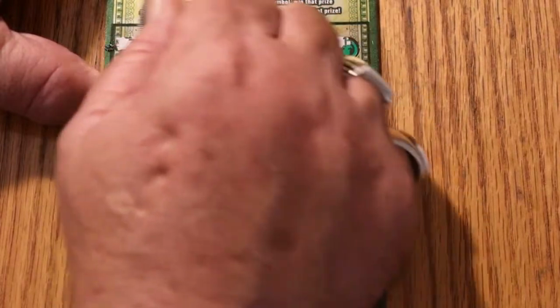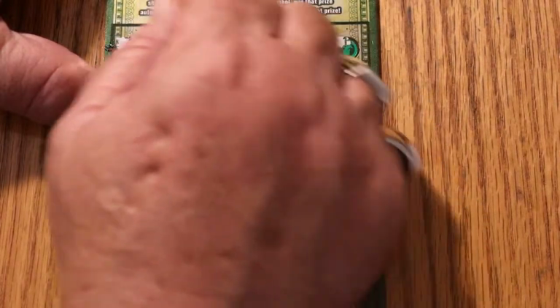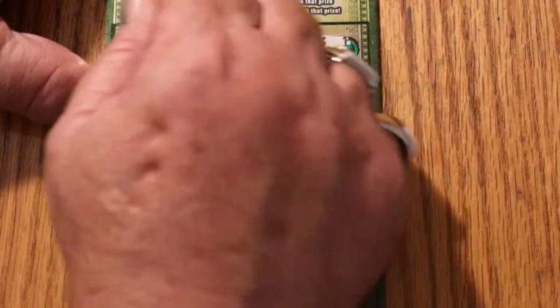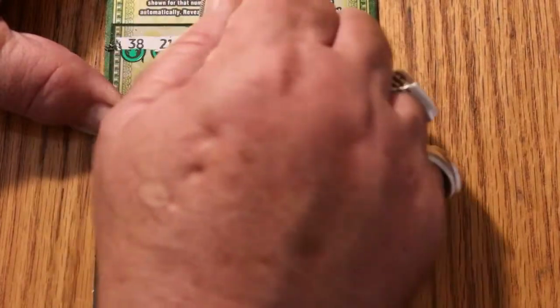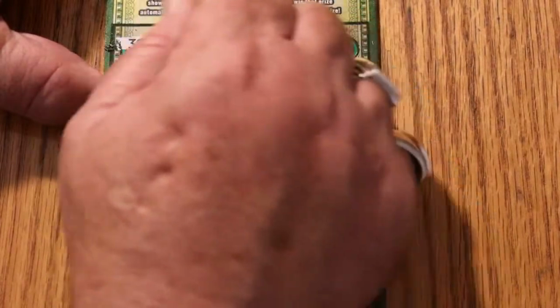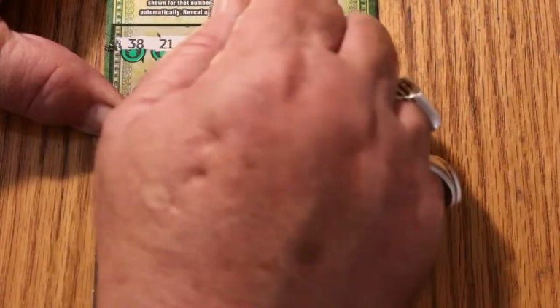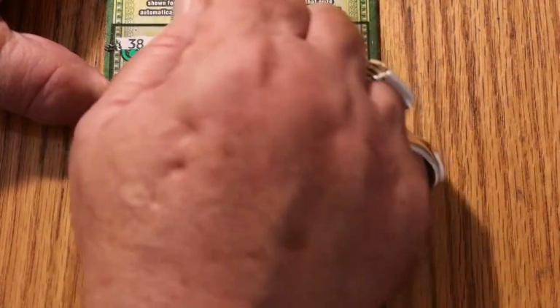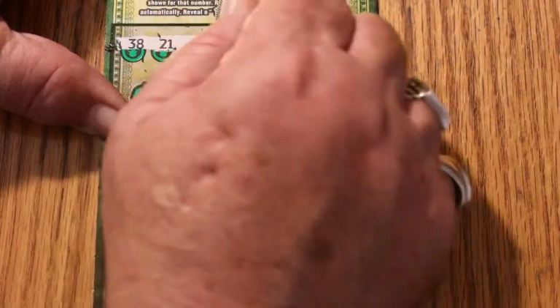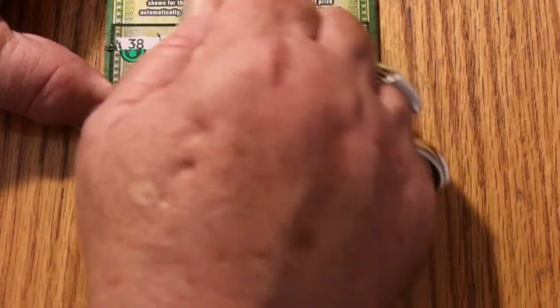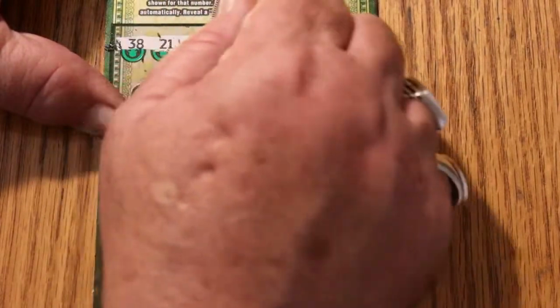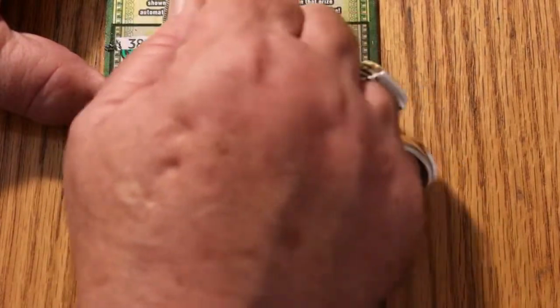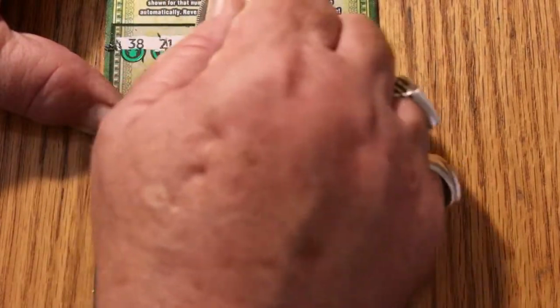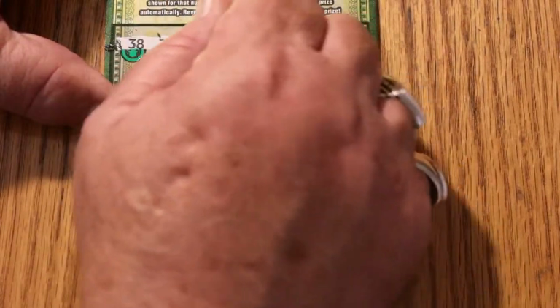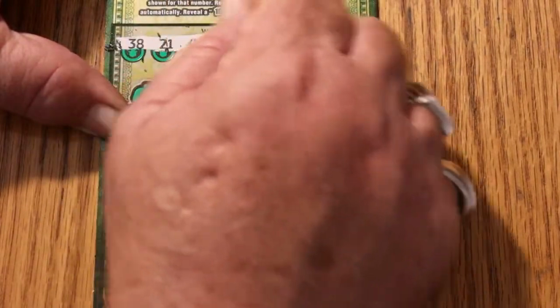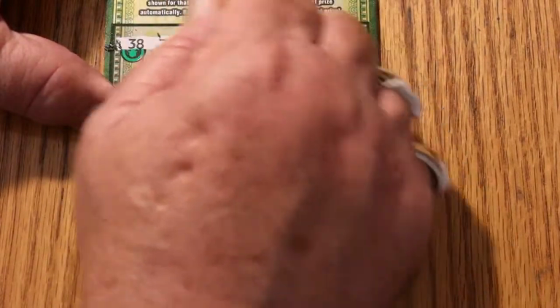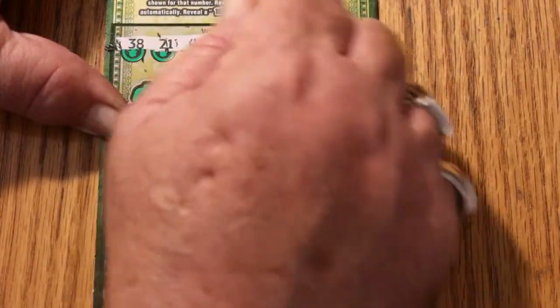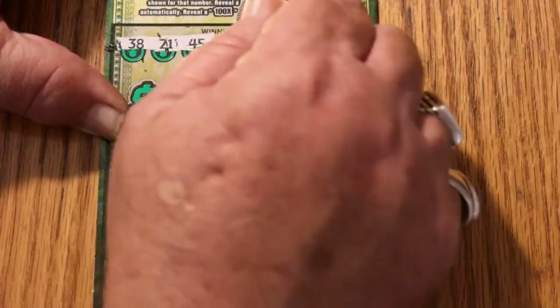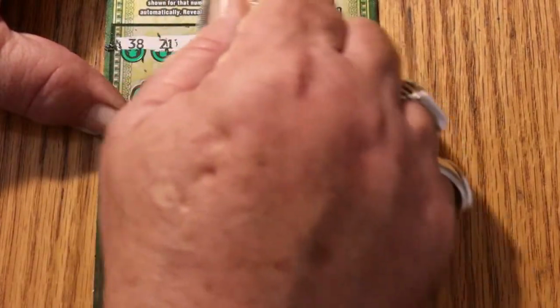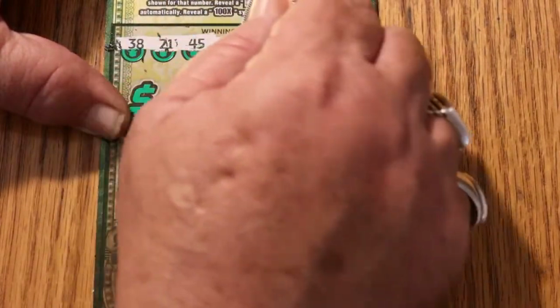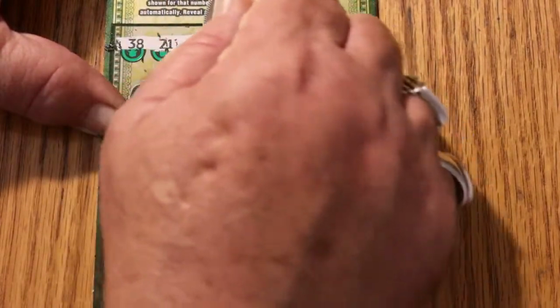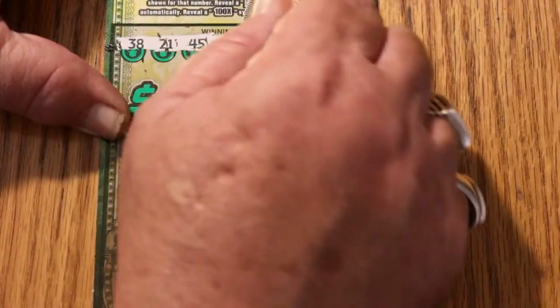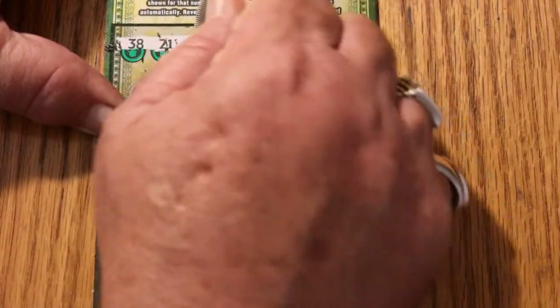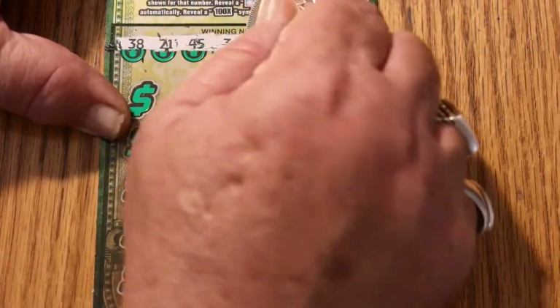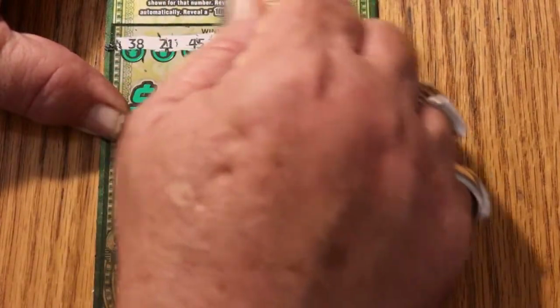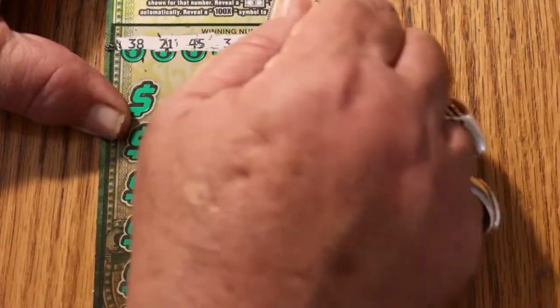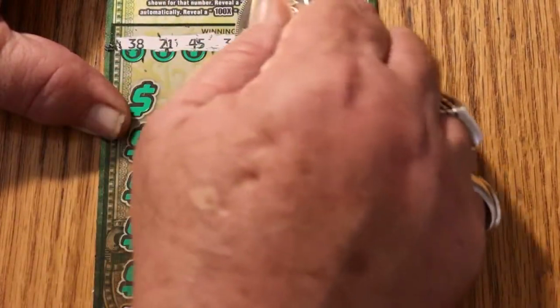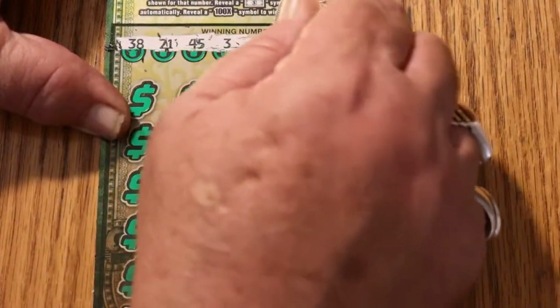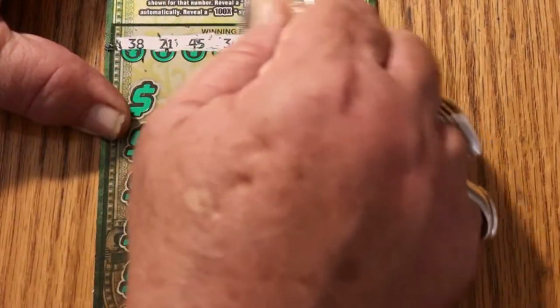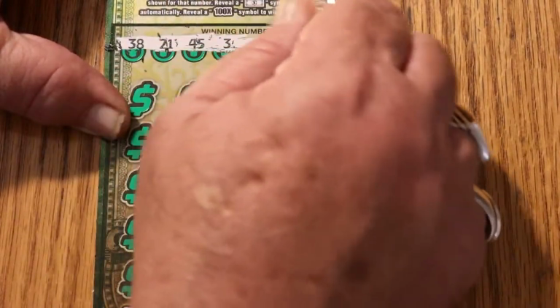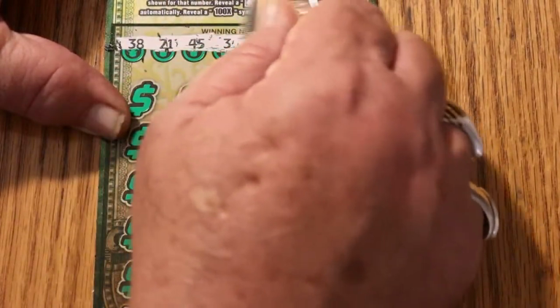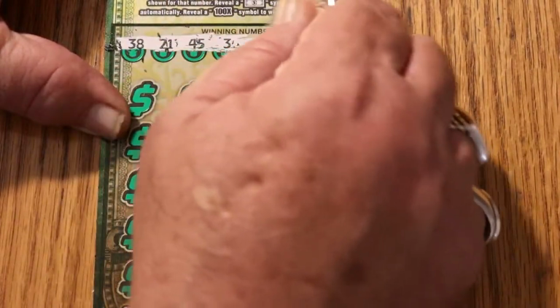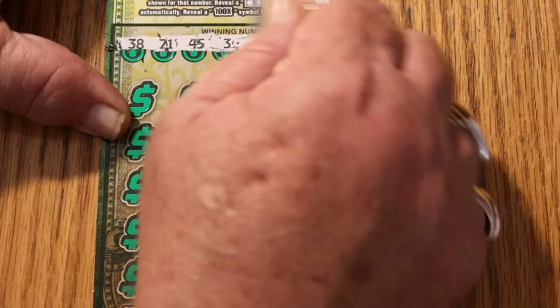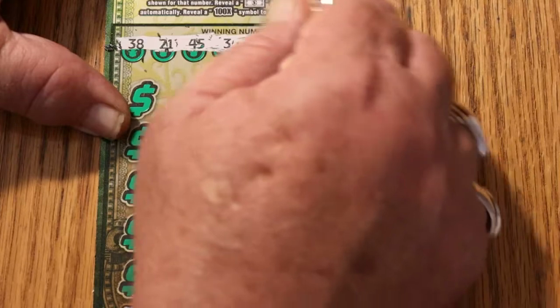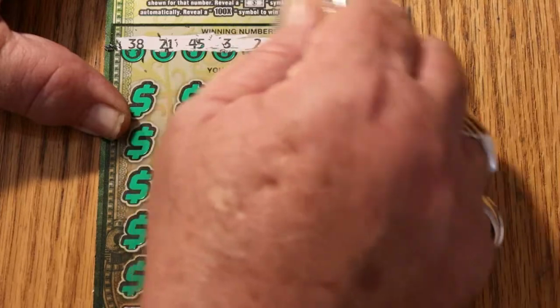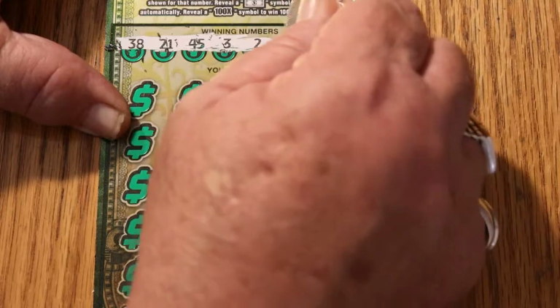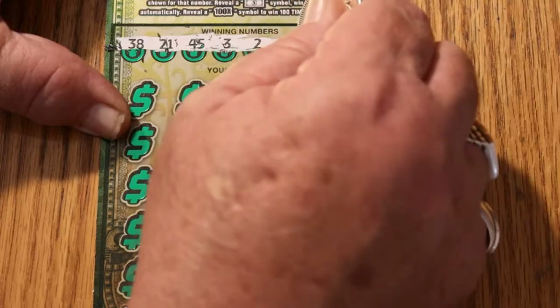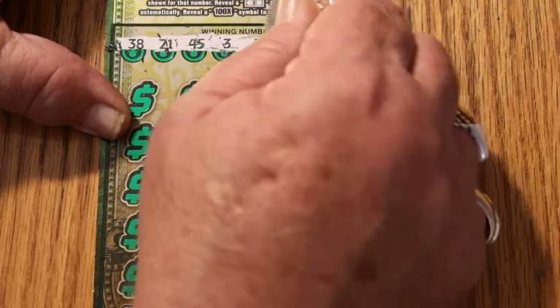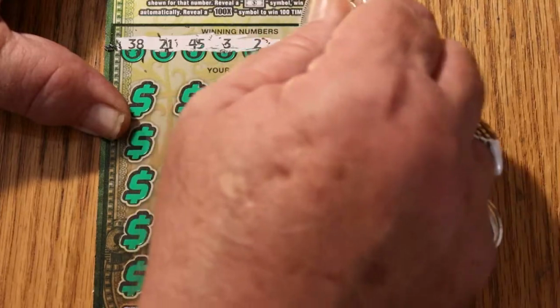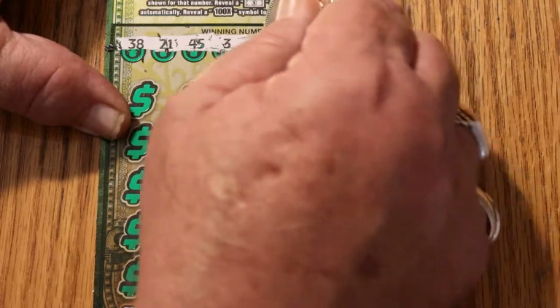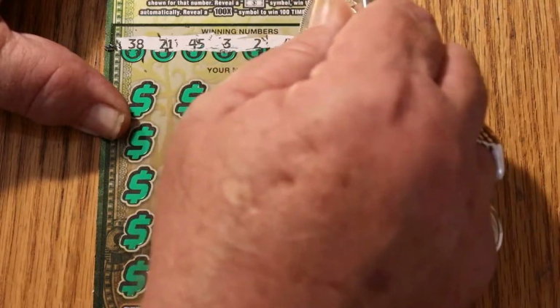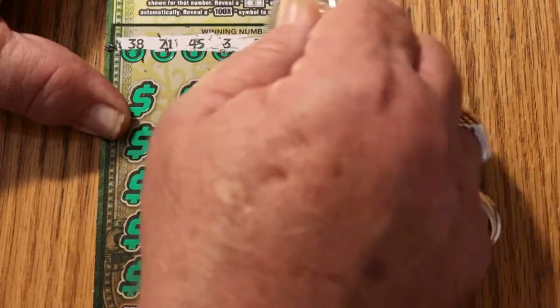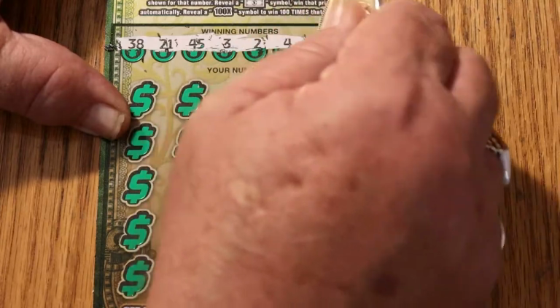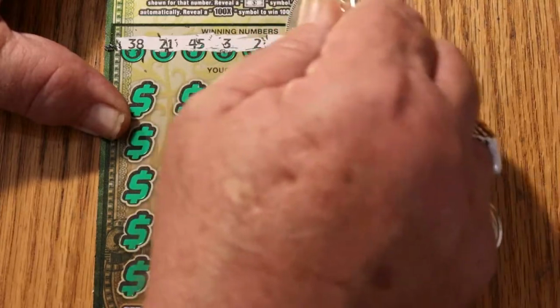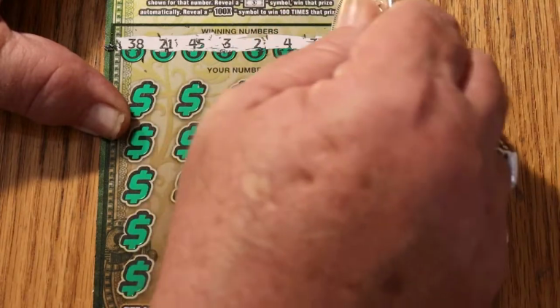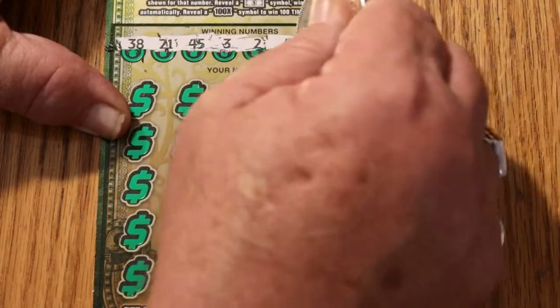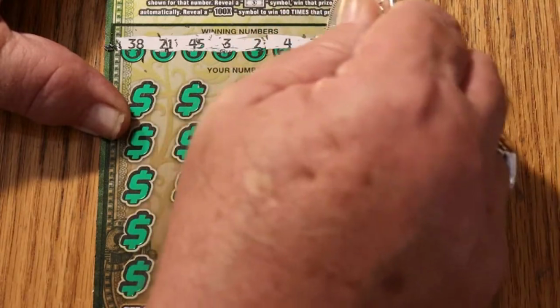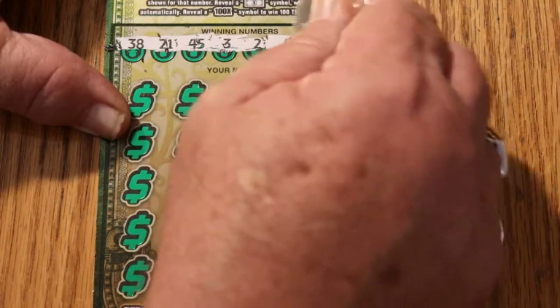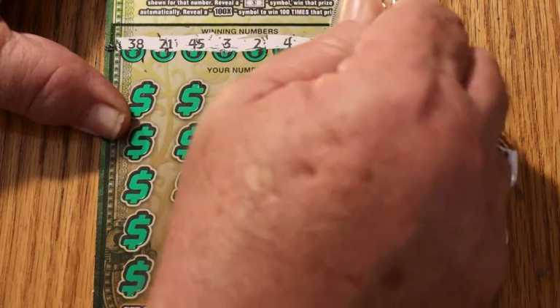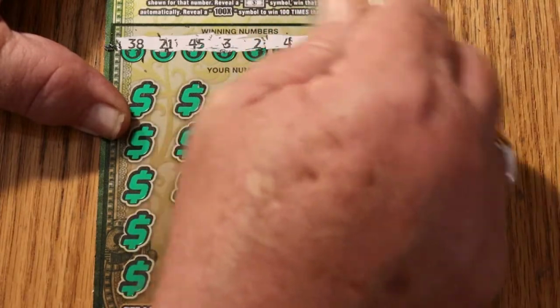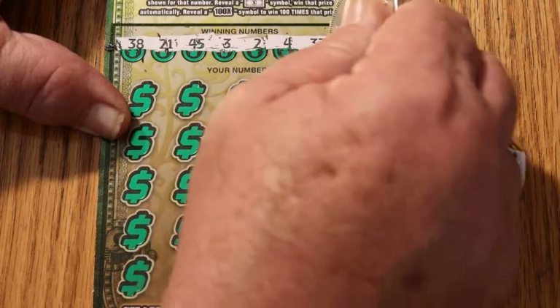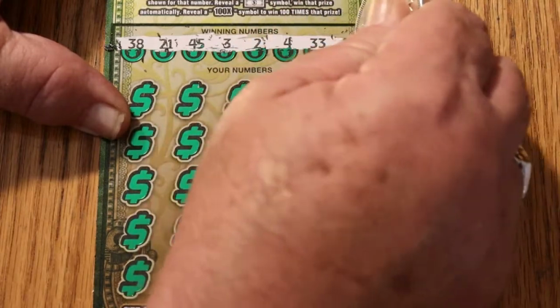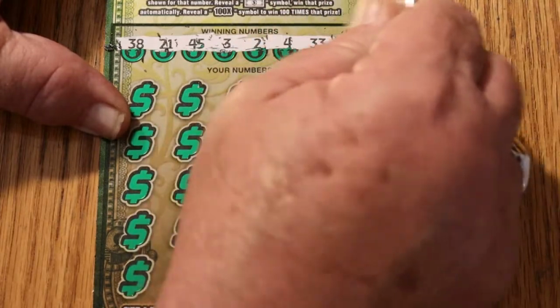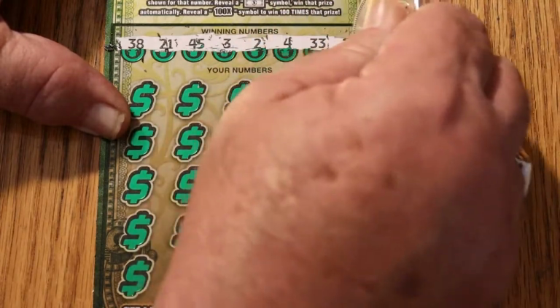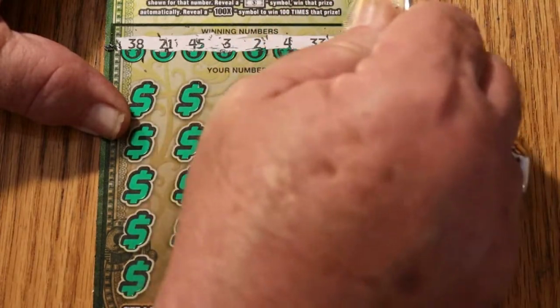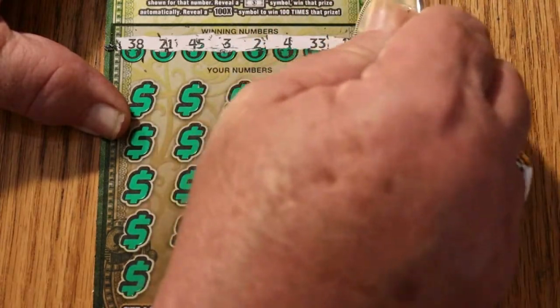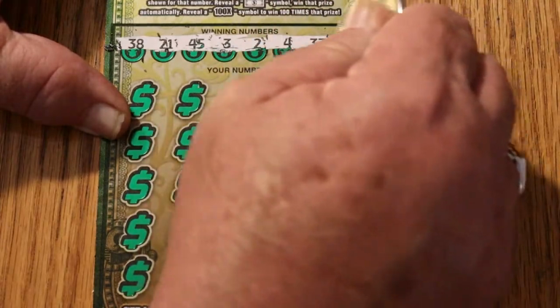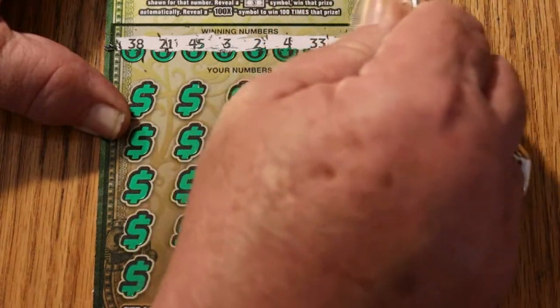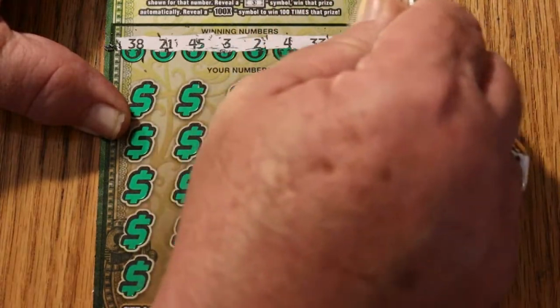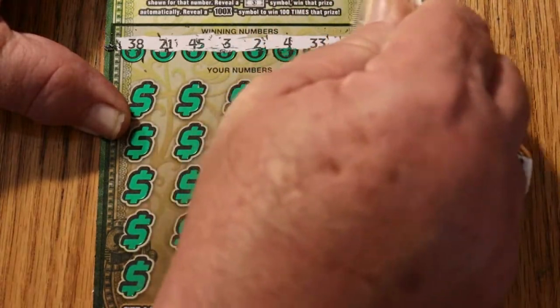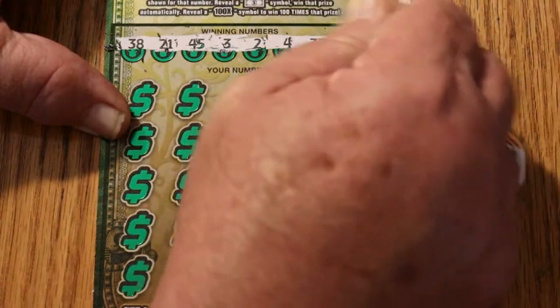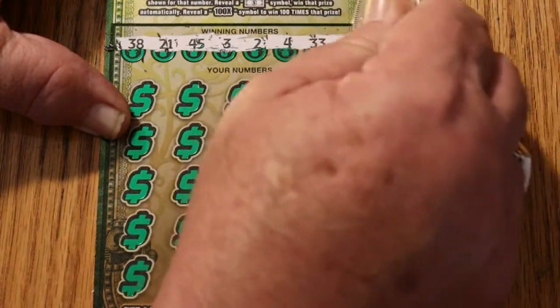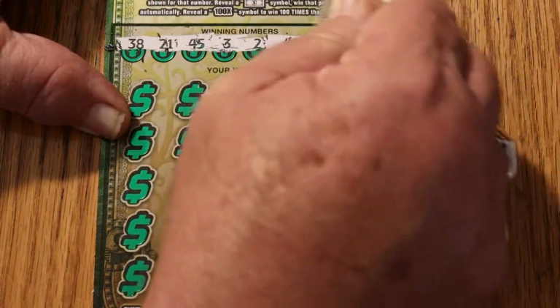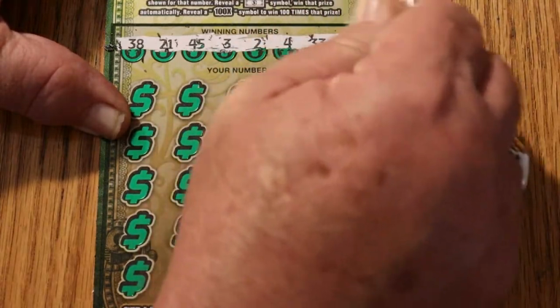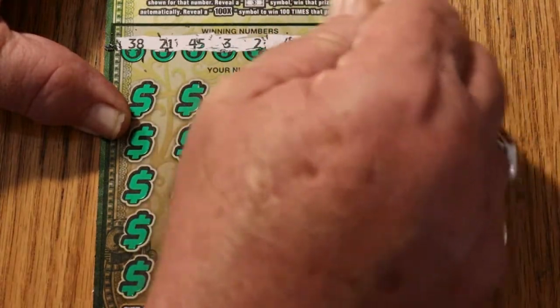Your numbers on ticket one are: 38, 21, 45, 3, 2, 4, 33, and 11.